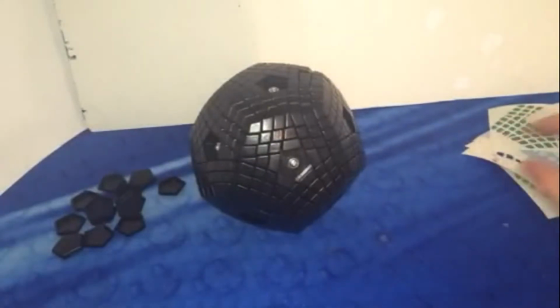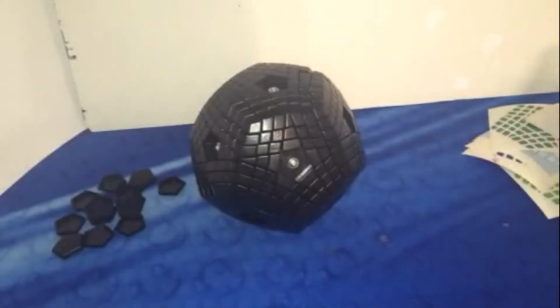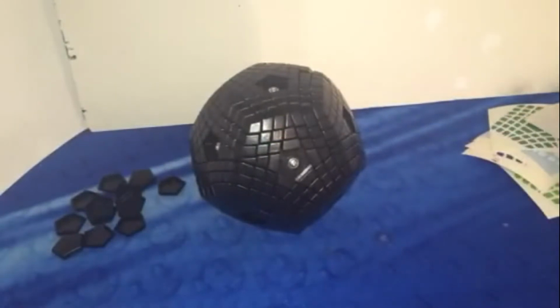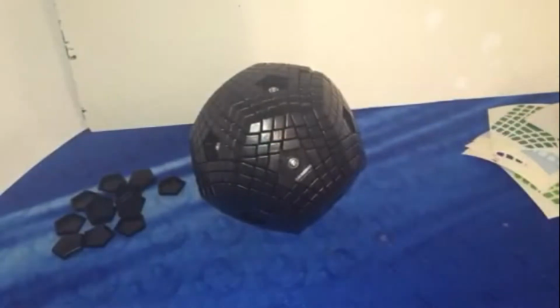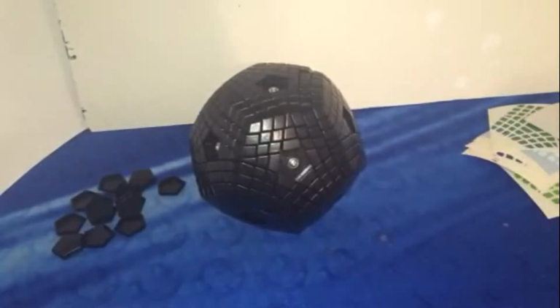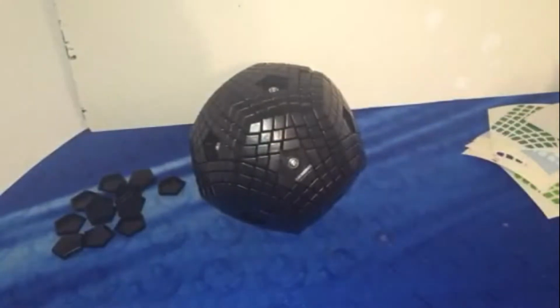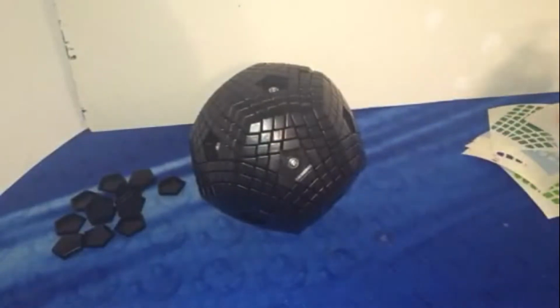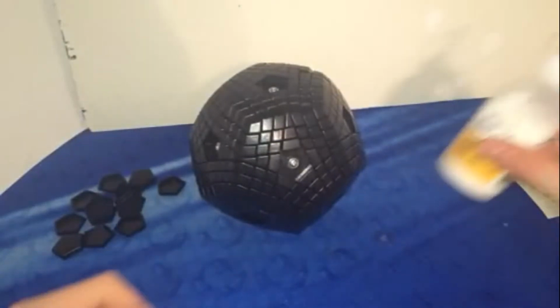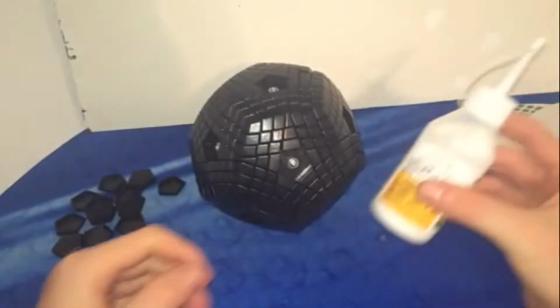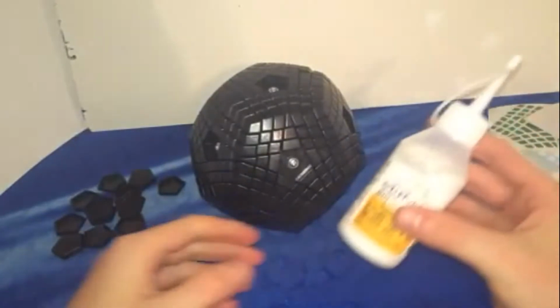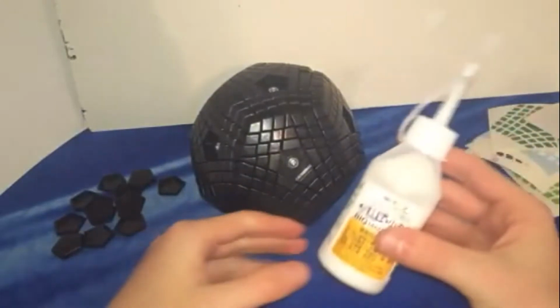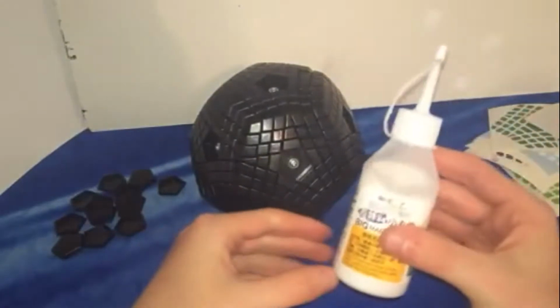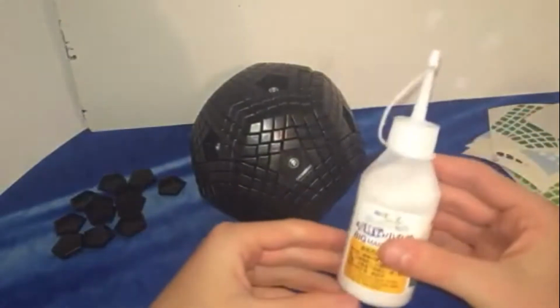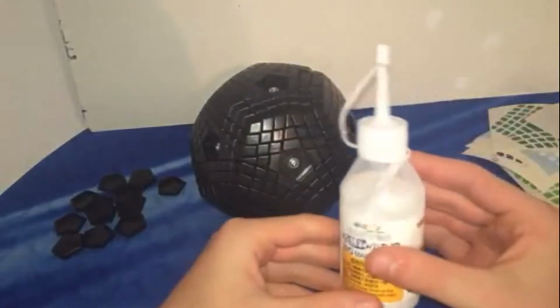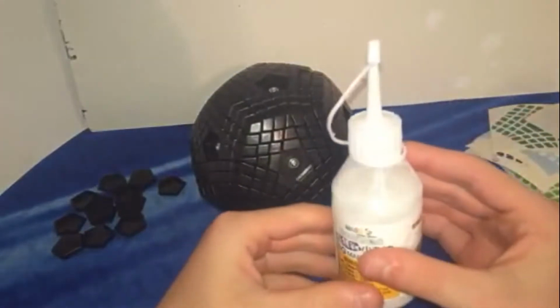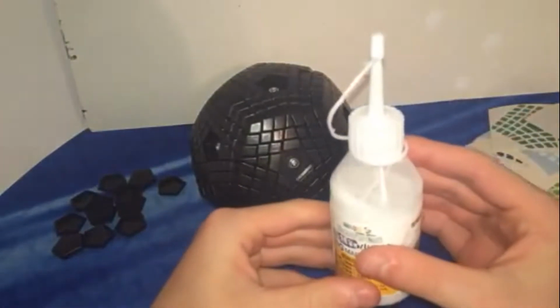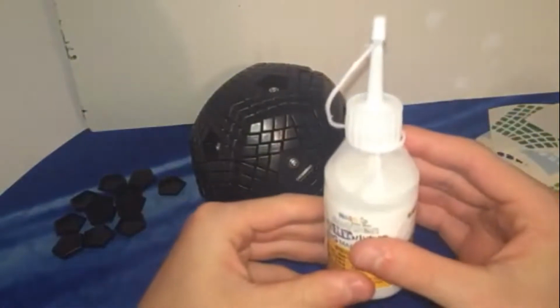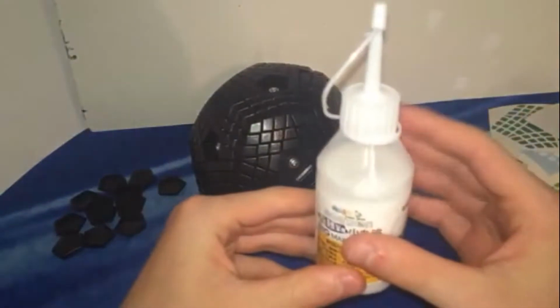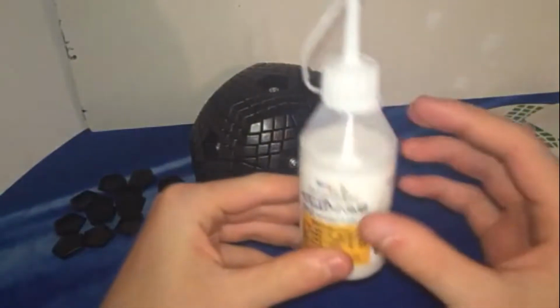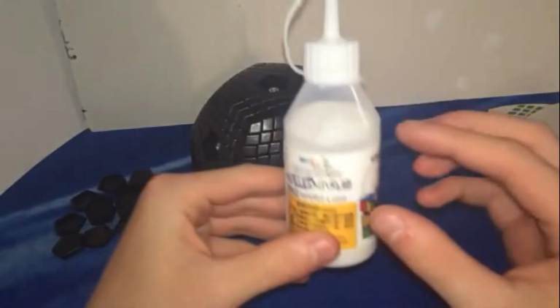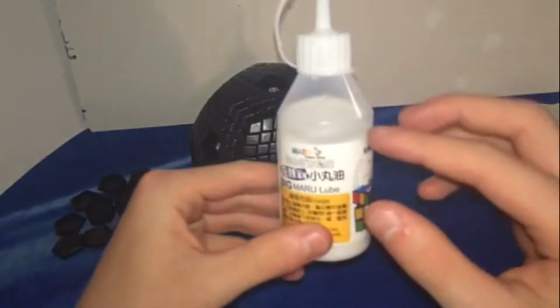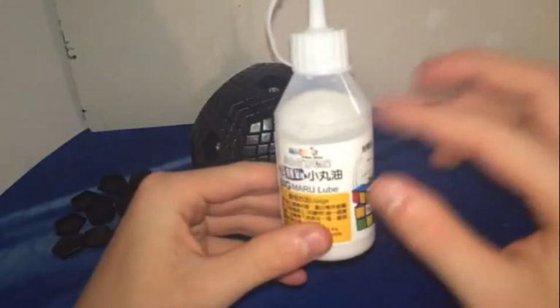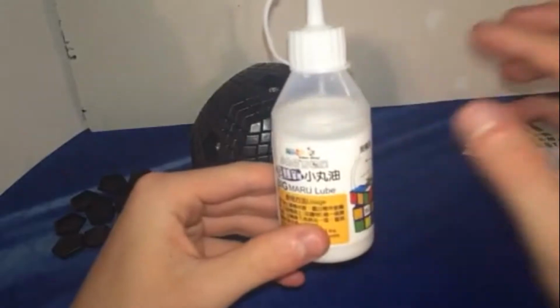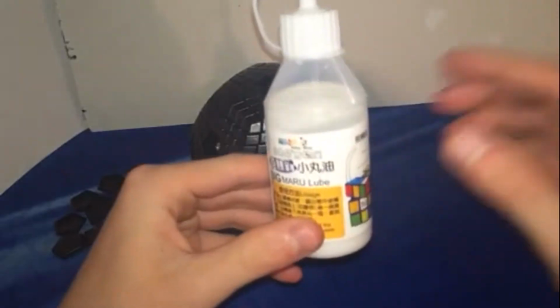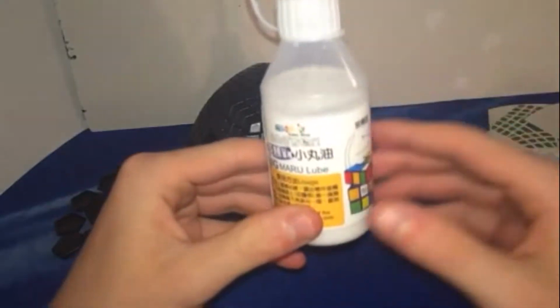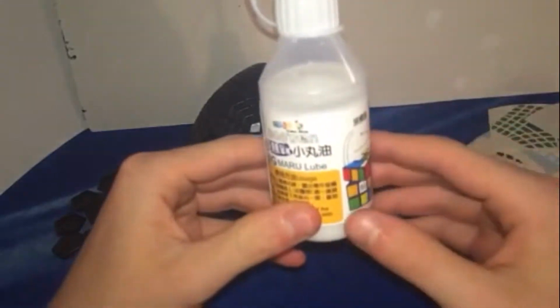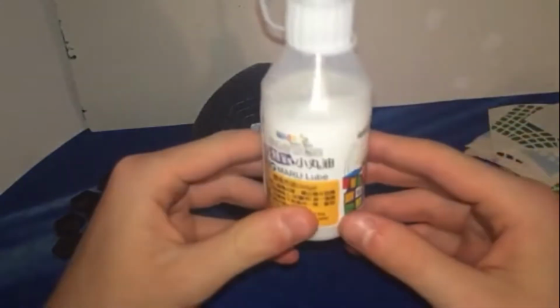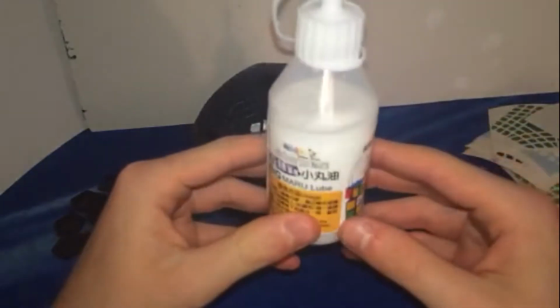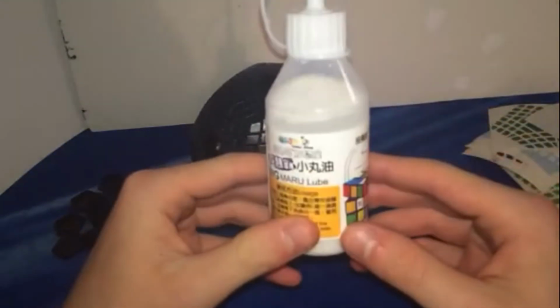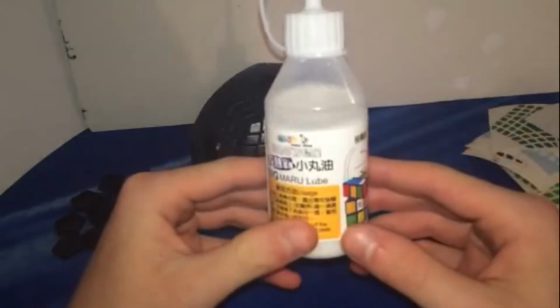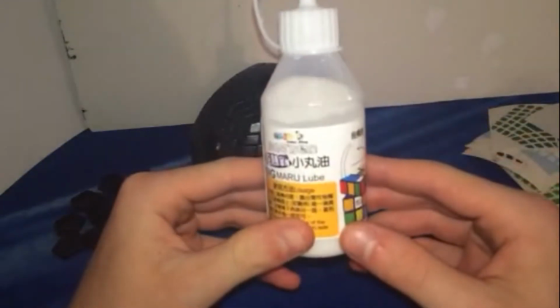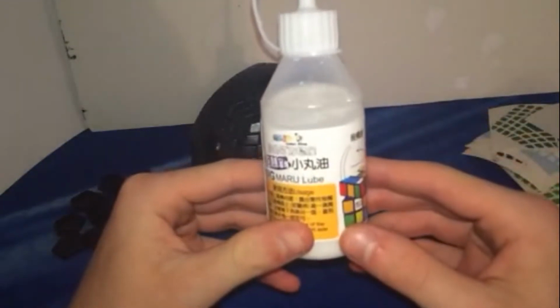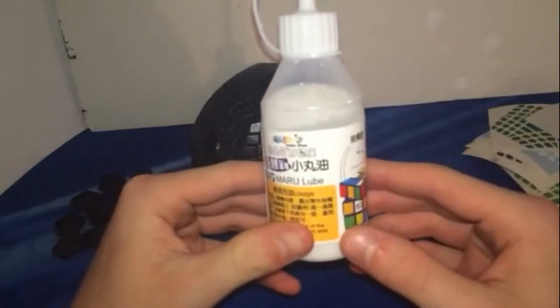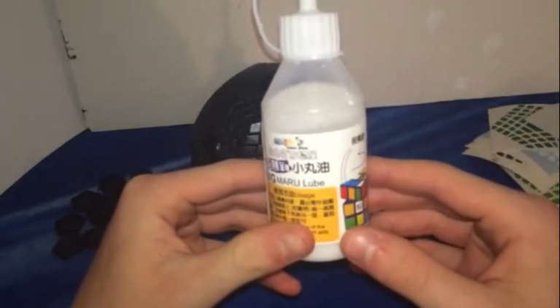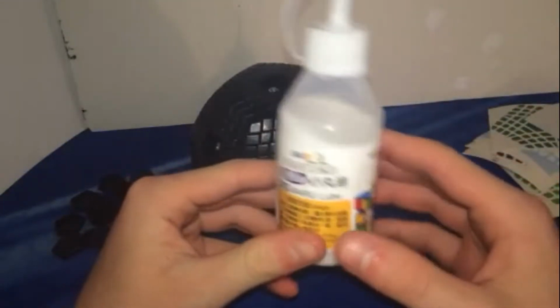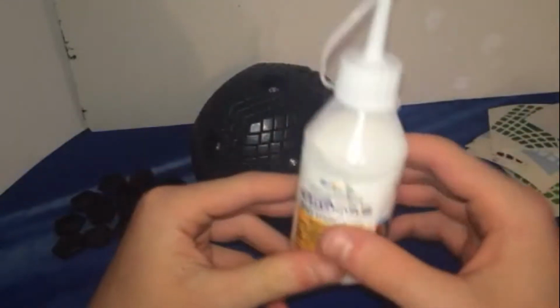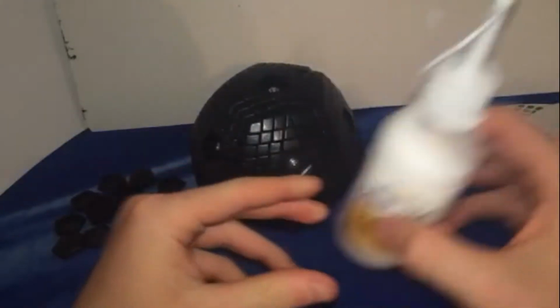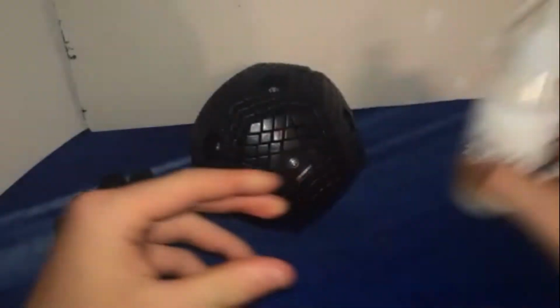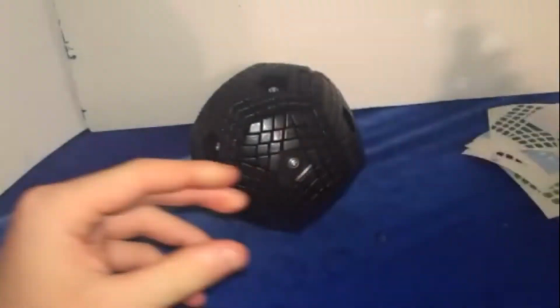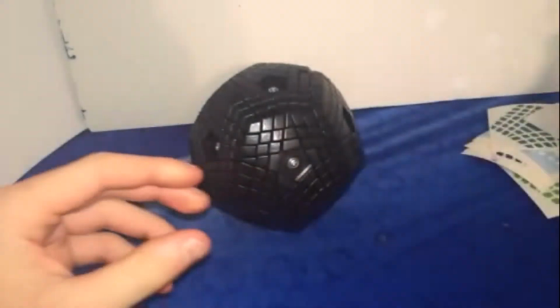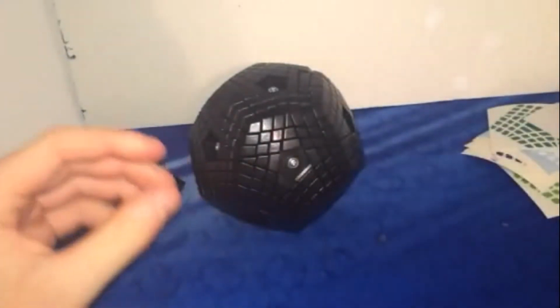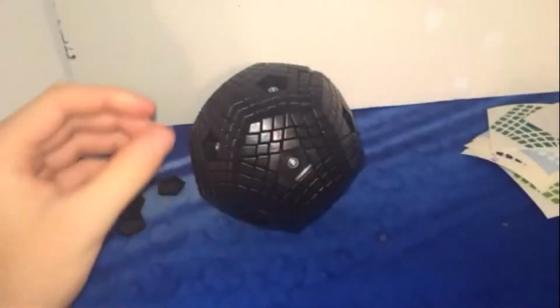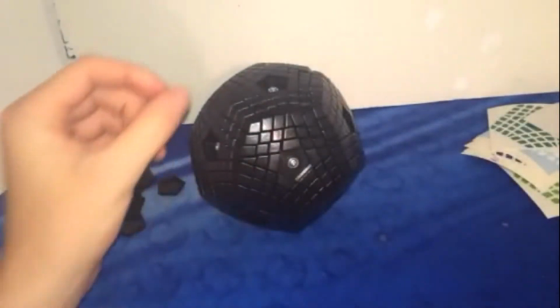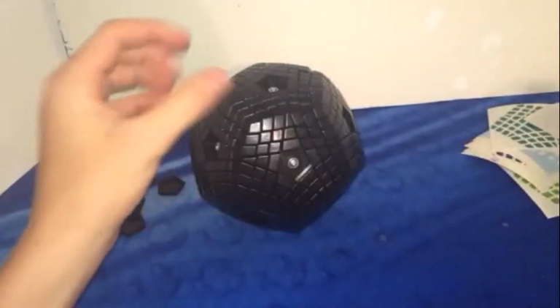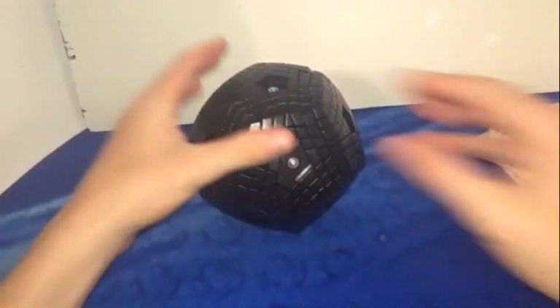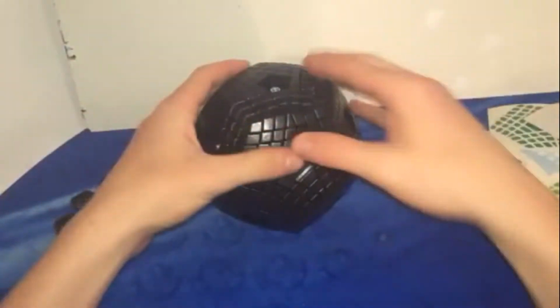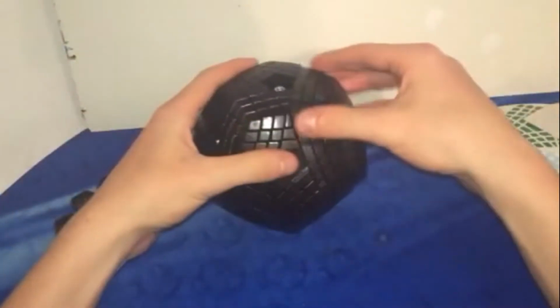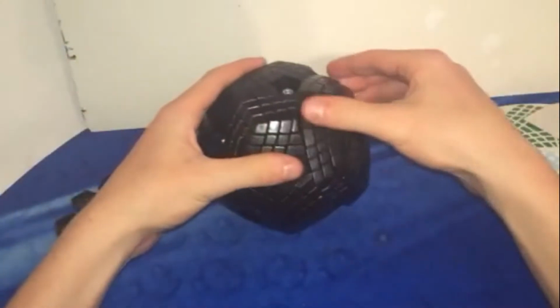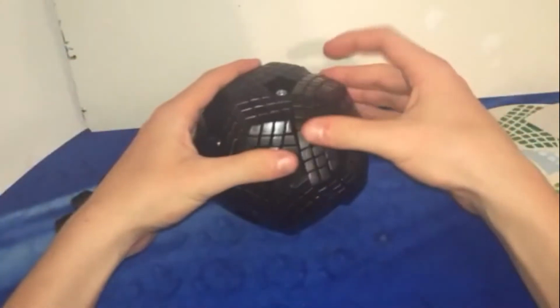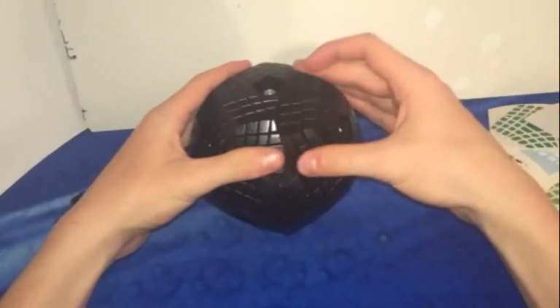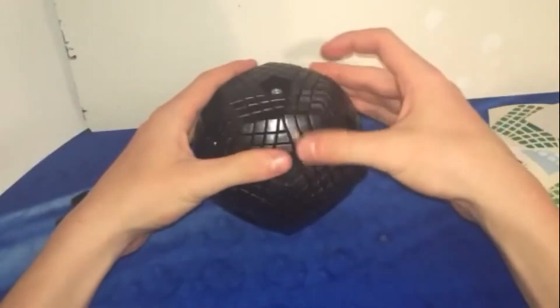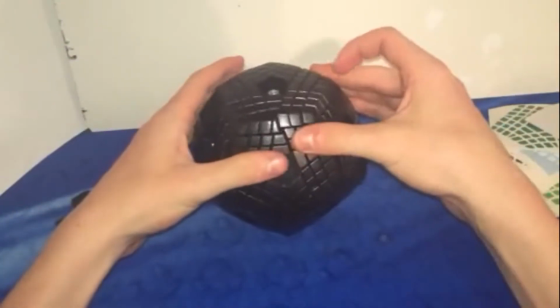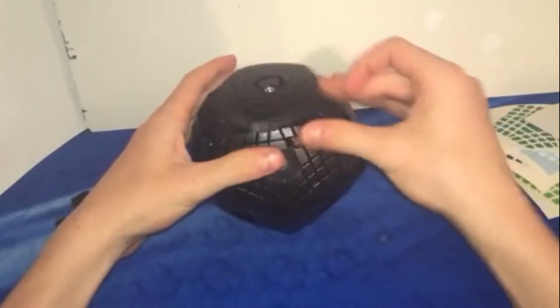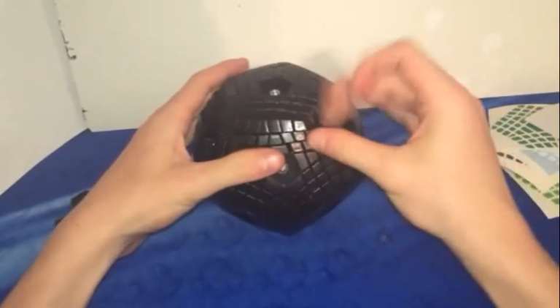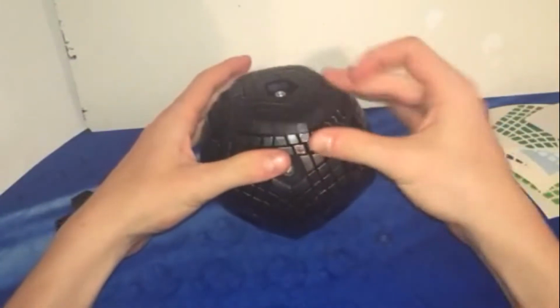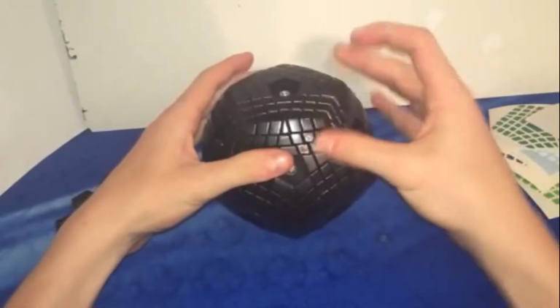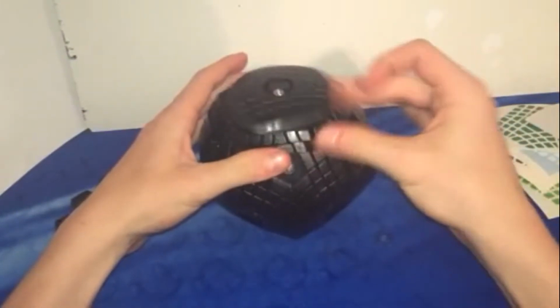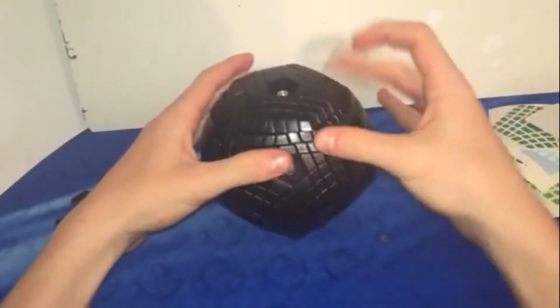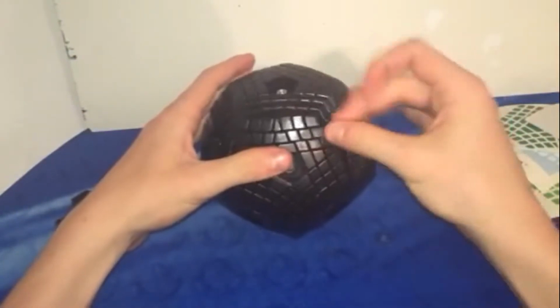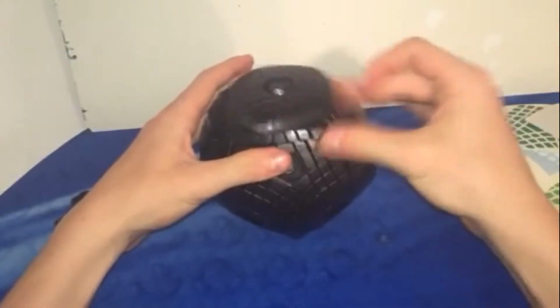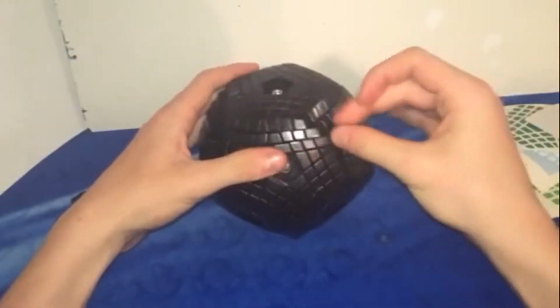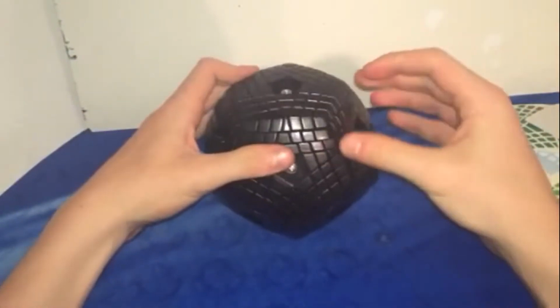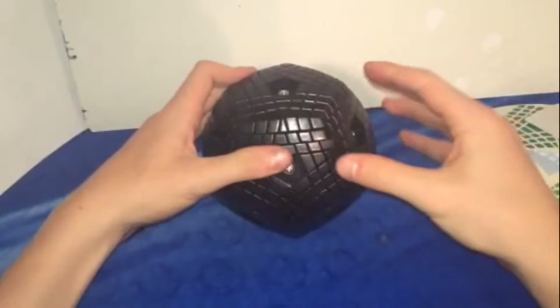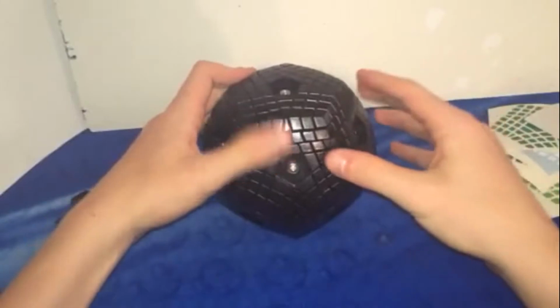I used so much marble lube. This thing was full, now look at it. But it was worth it — this thing does turn very nicely.